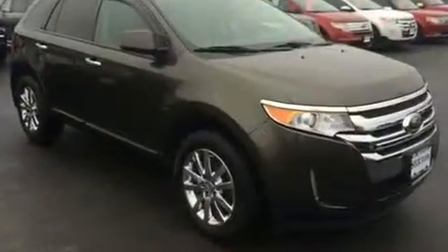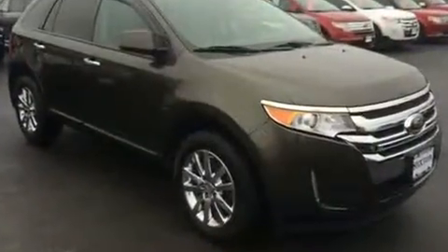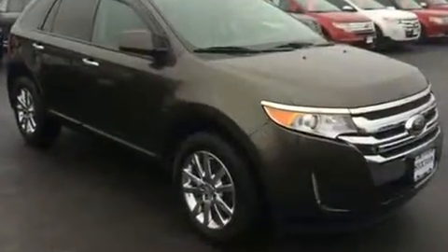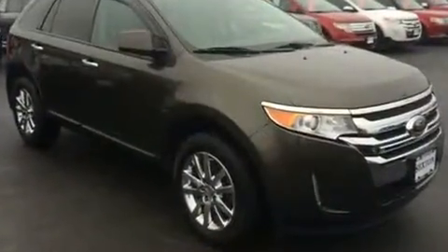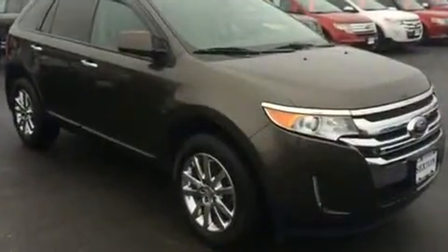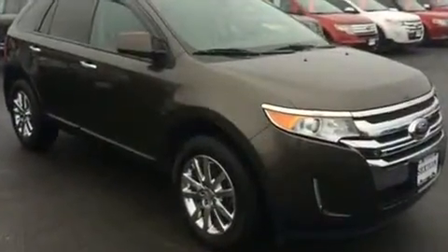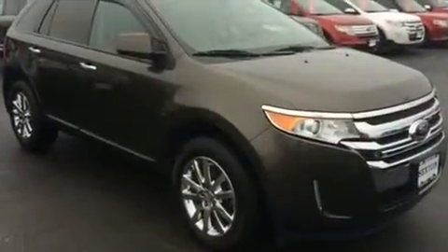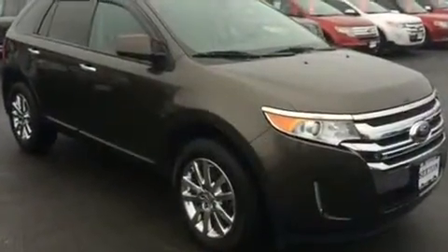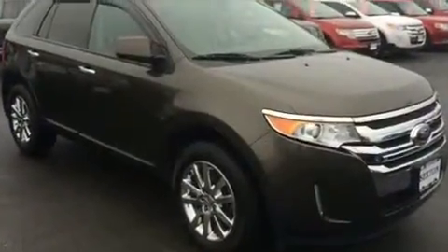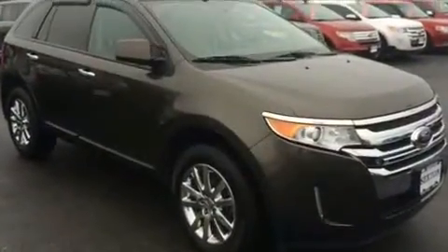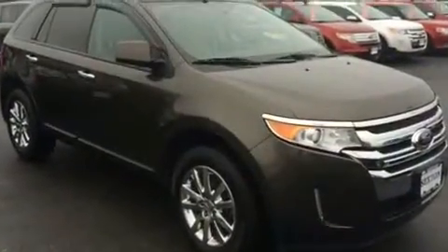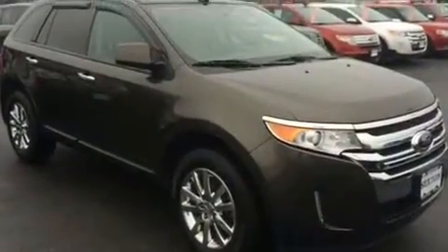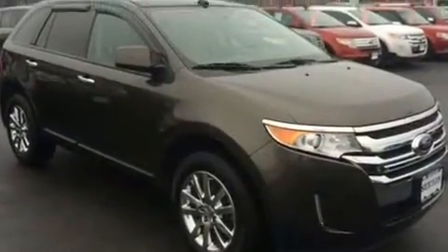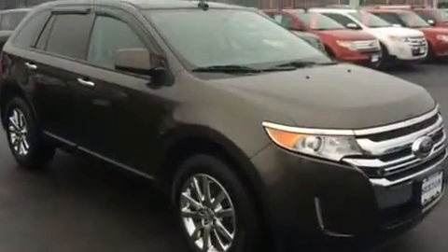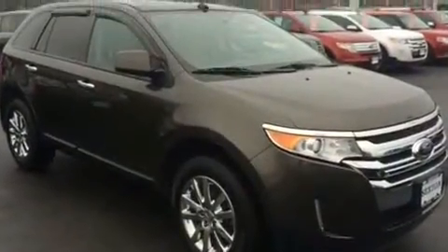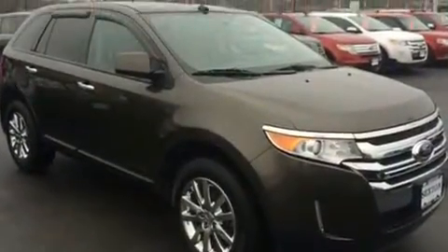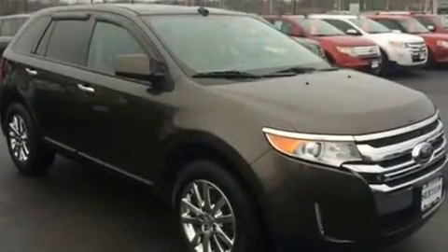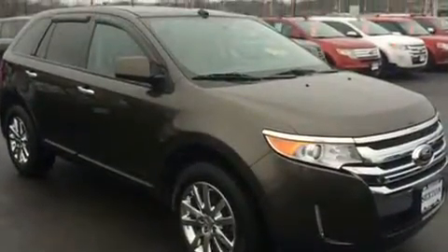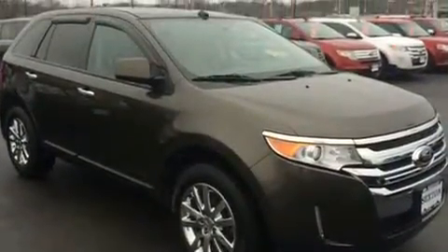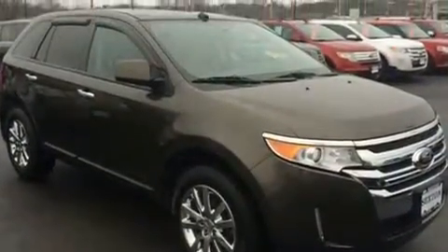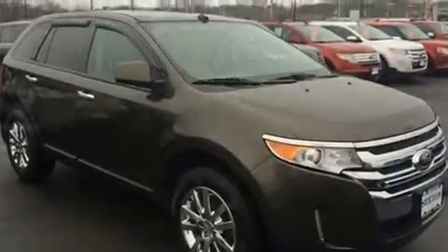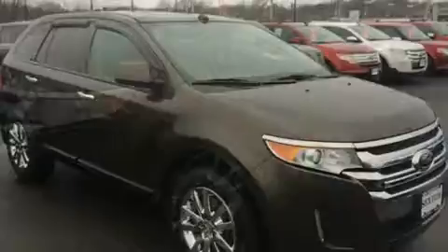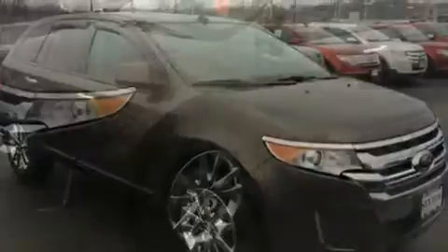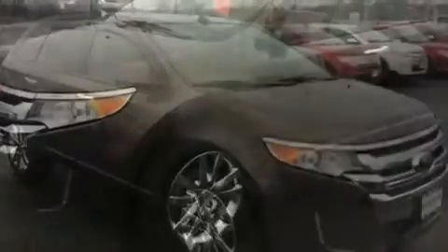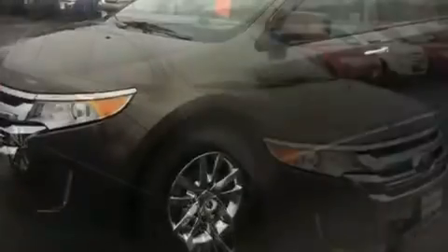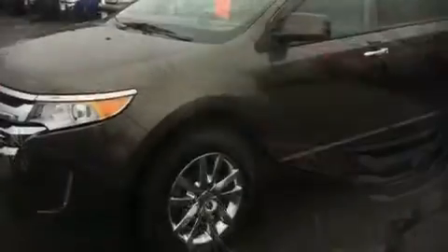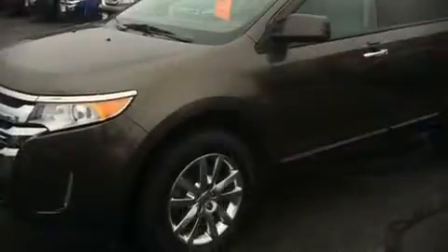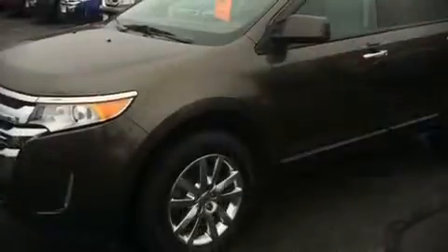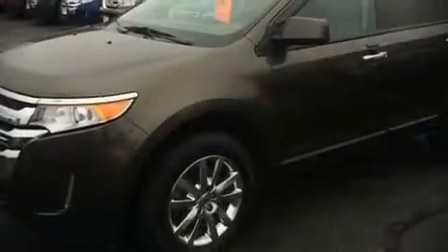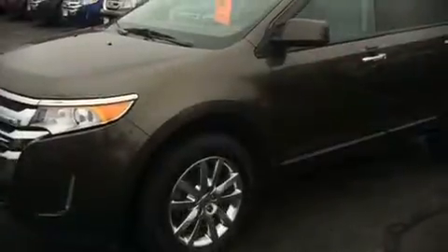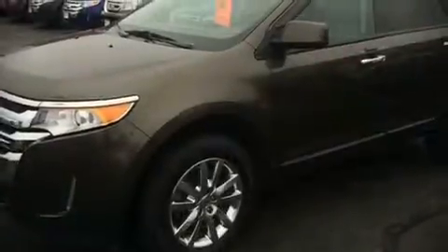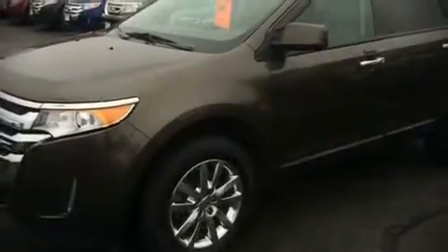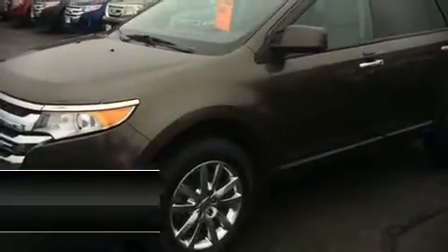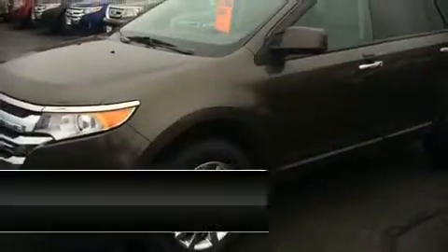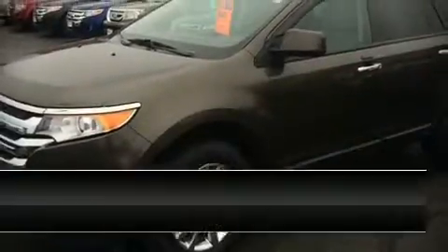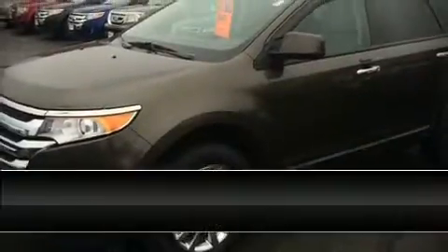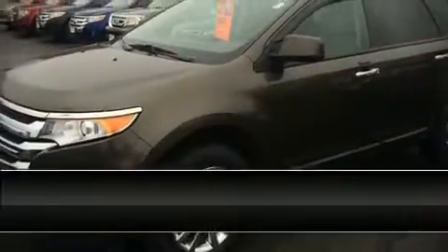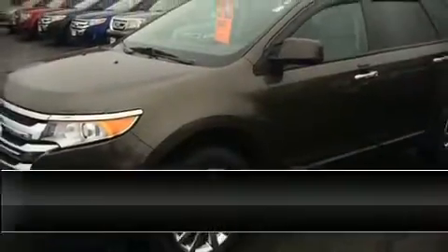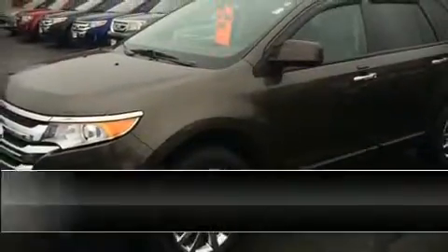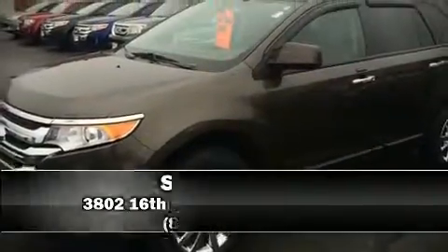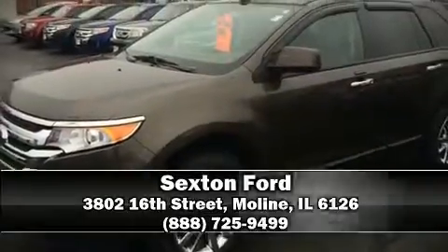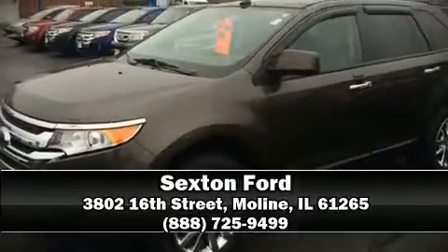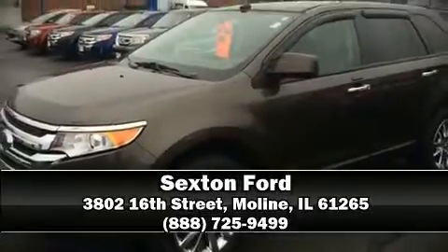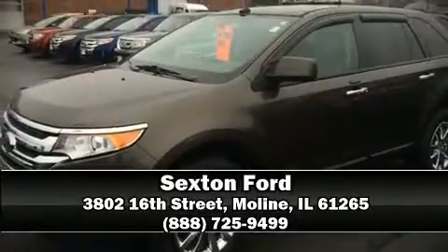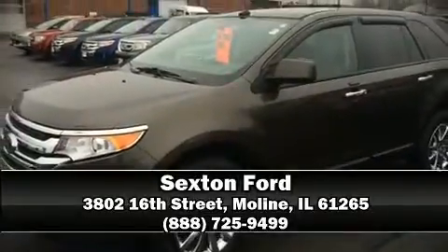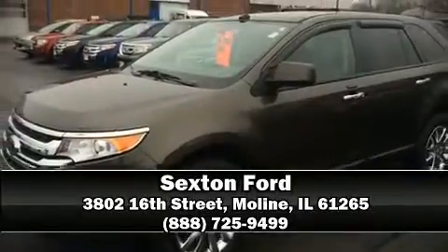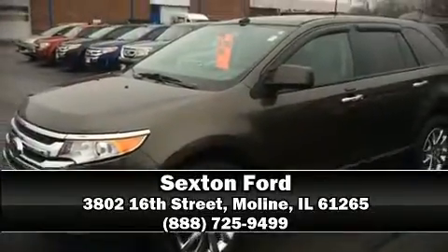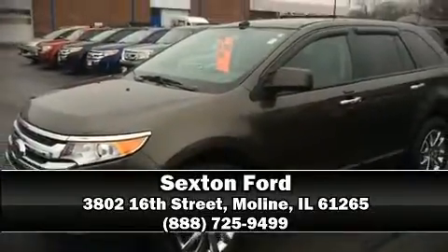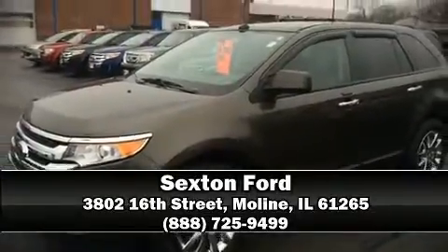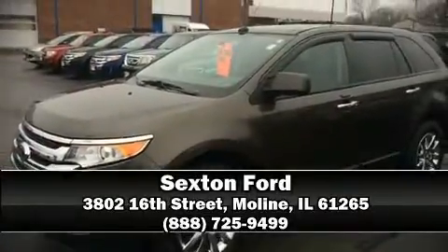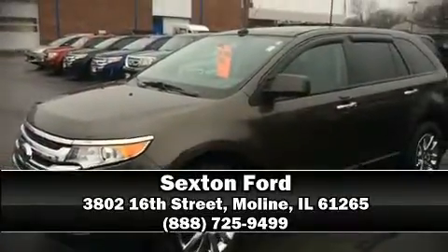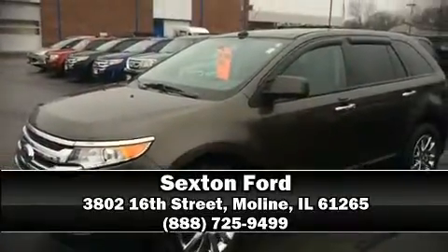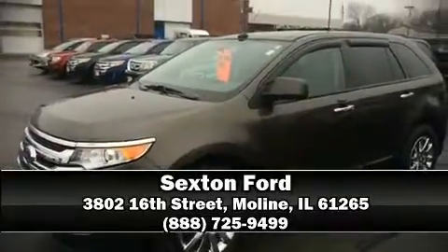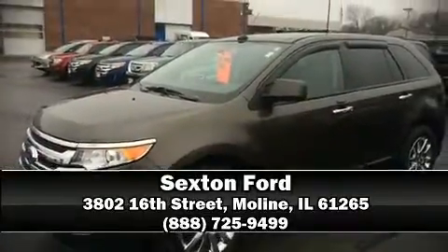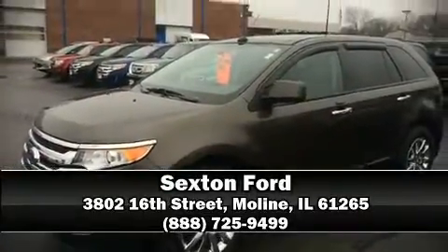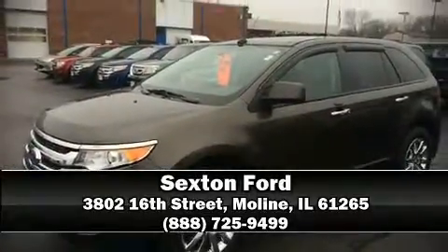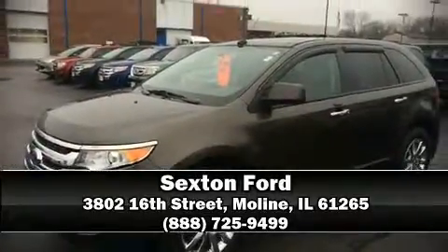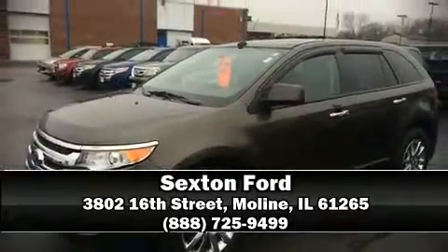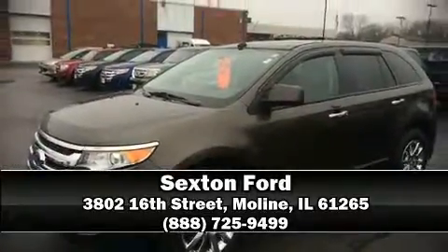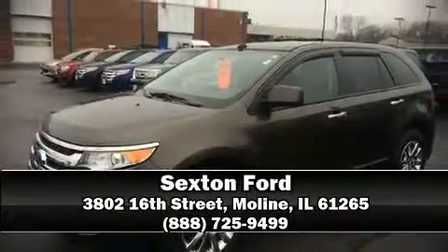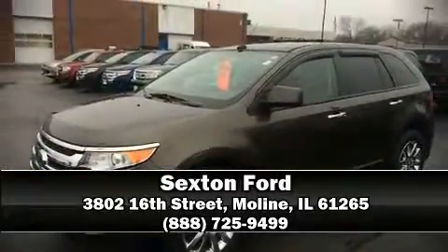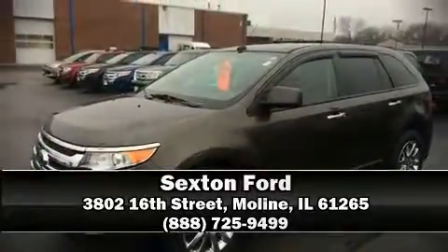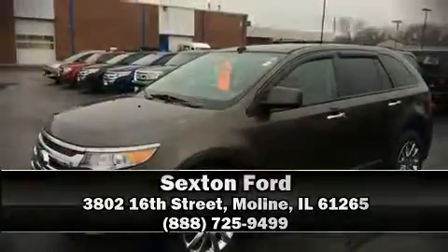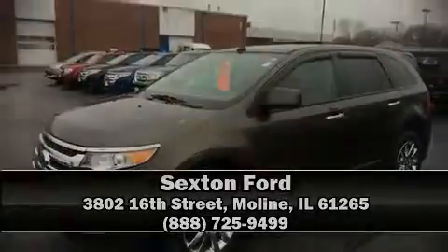Our sales staff will help you find a vehicle that you've been searching for. Please don't hesitate to give us a call. Thank you.